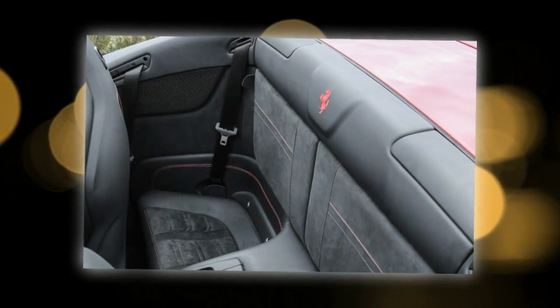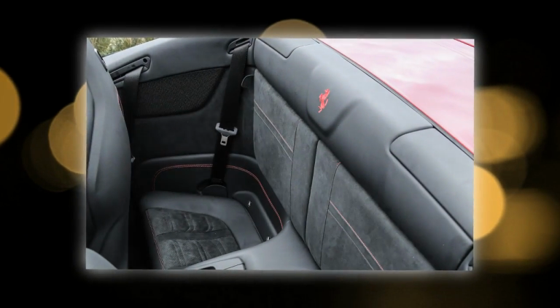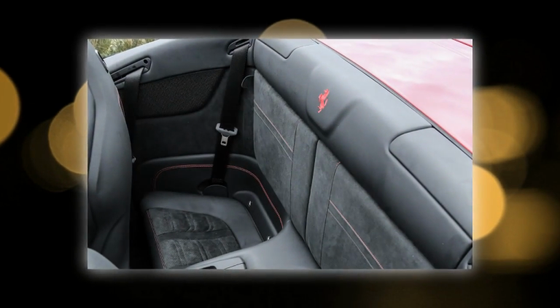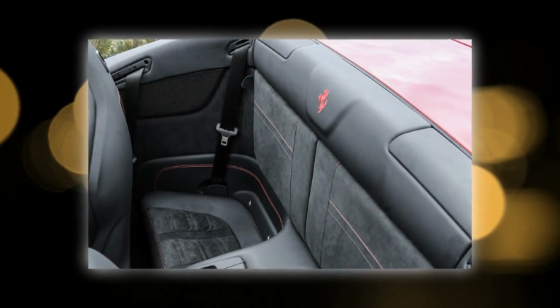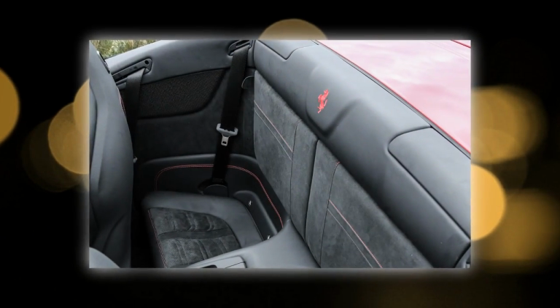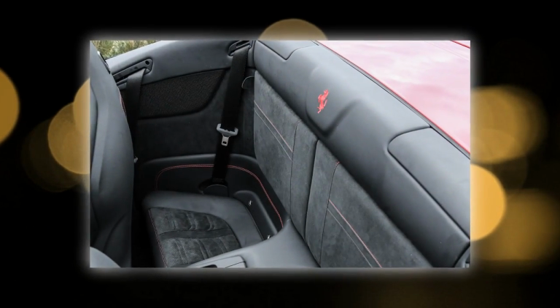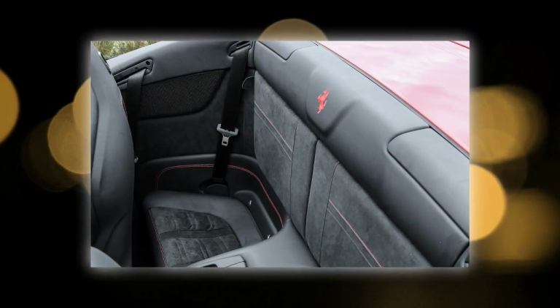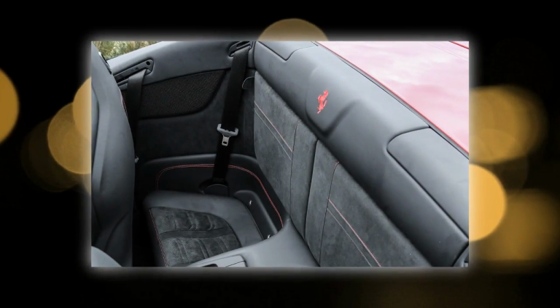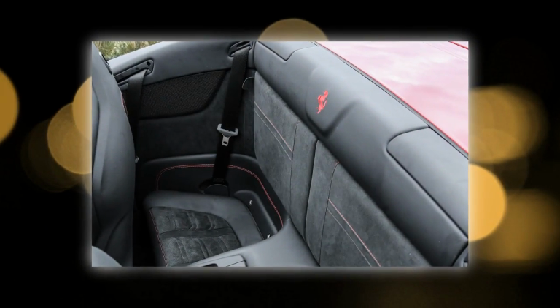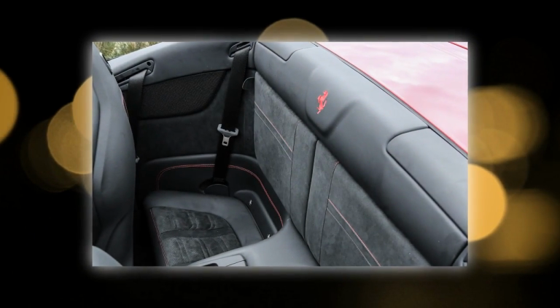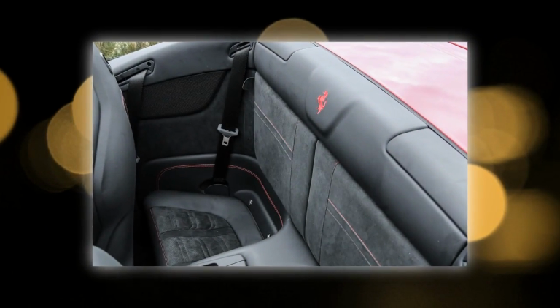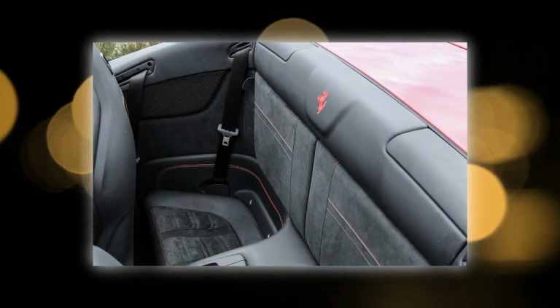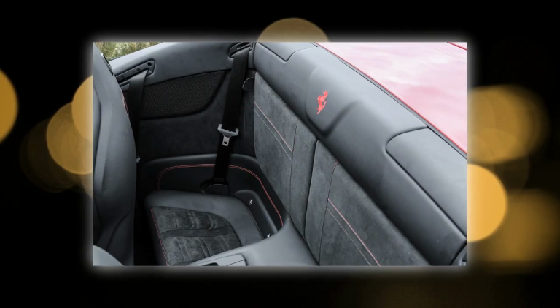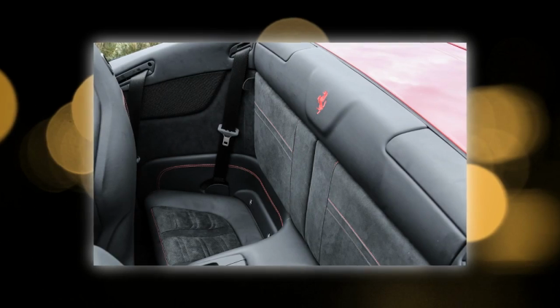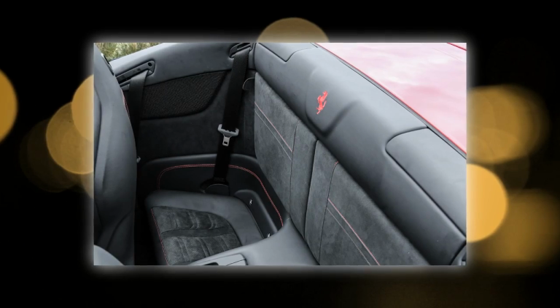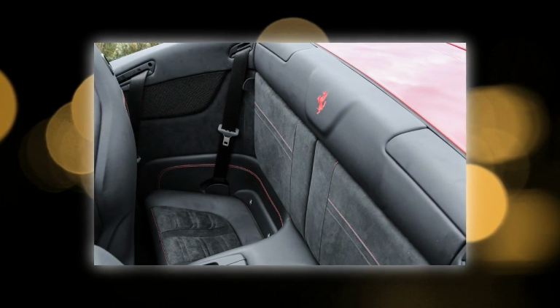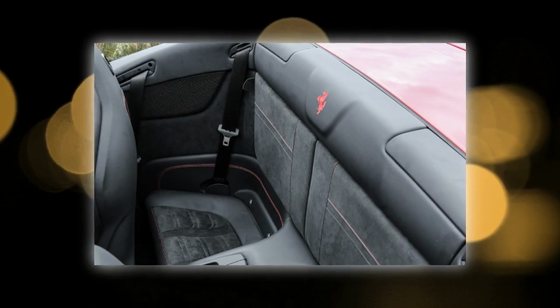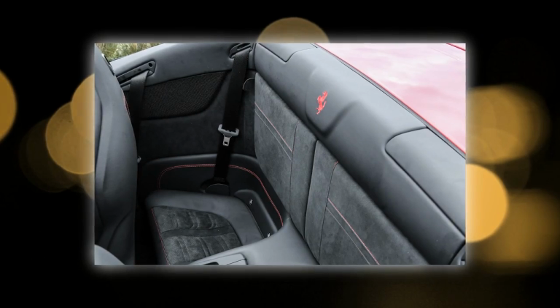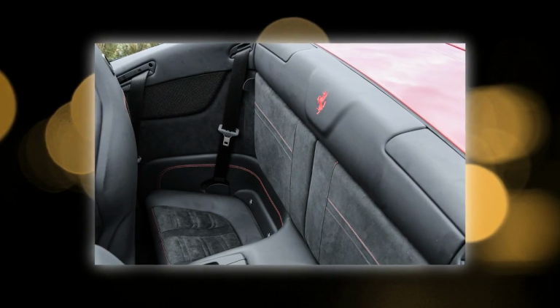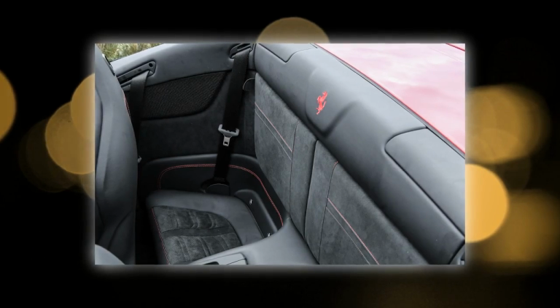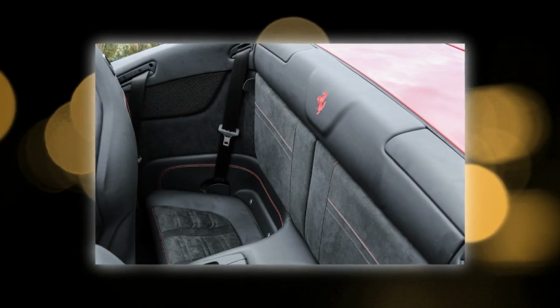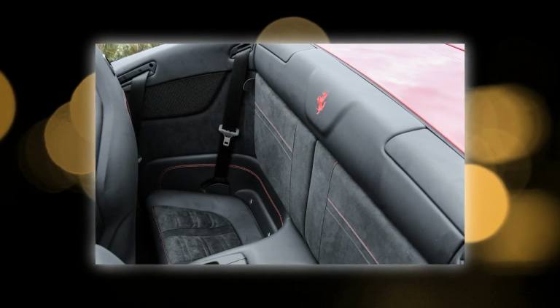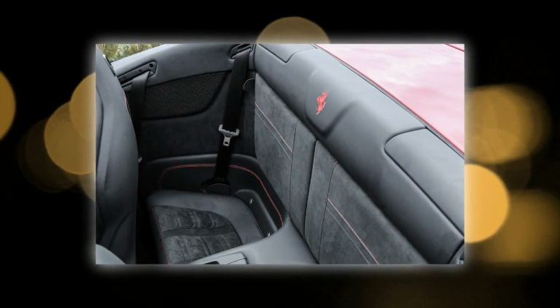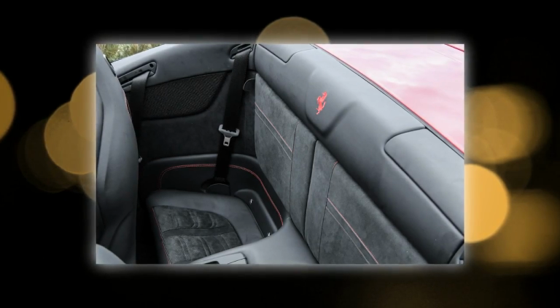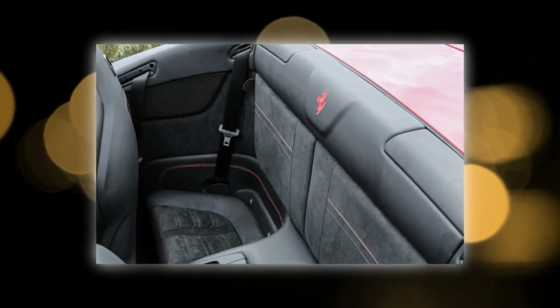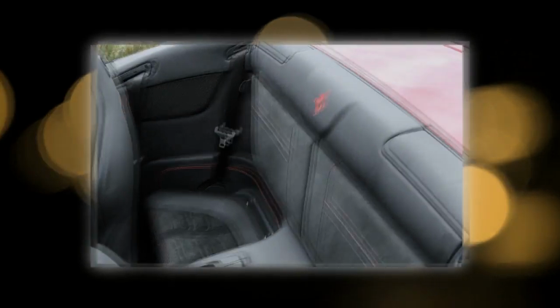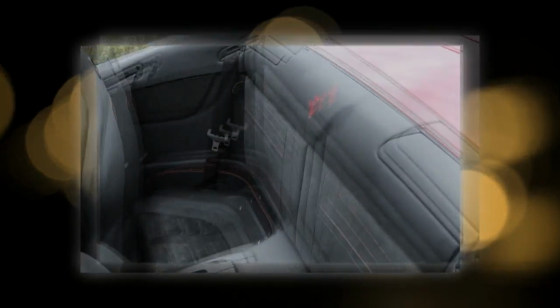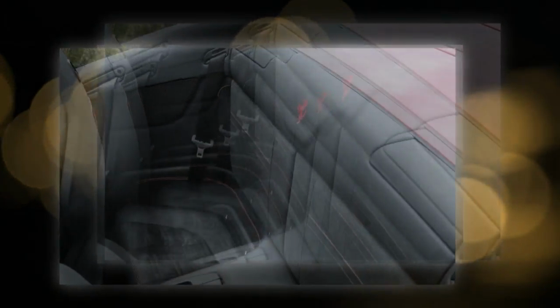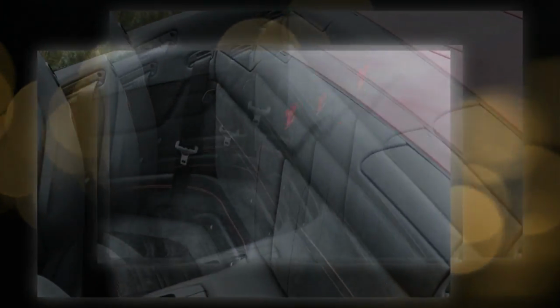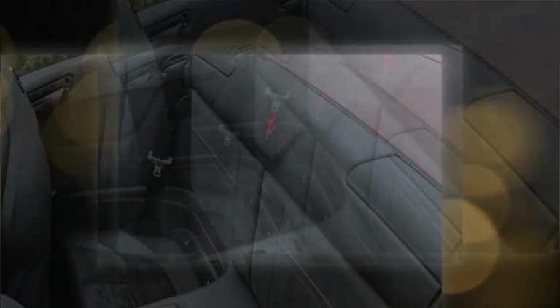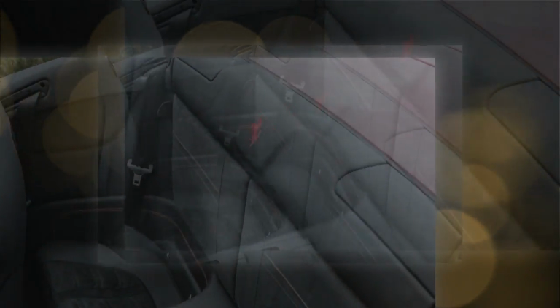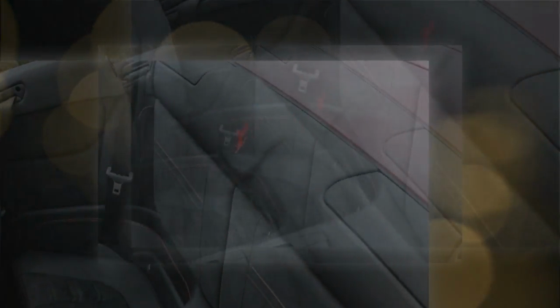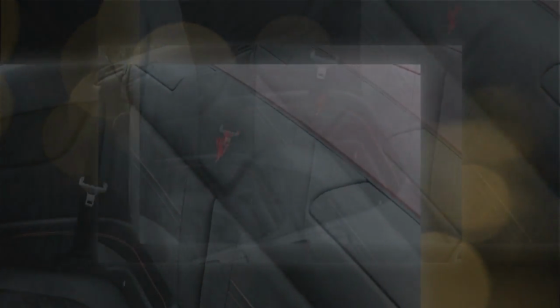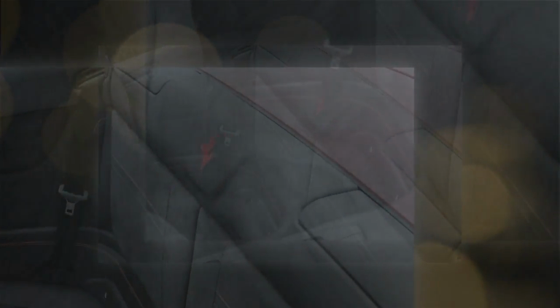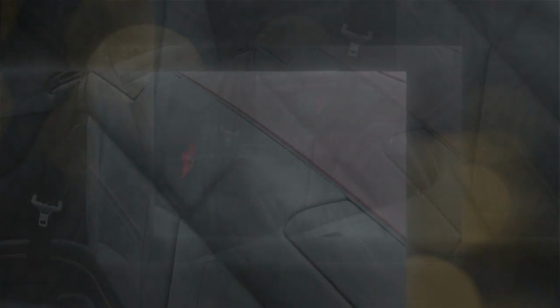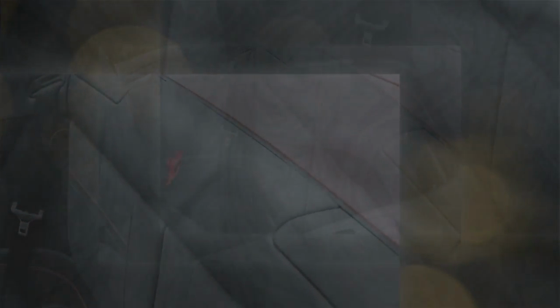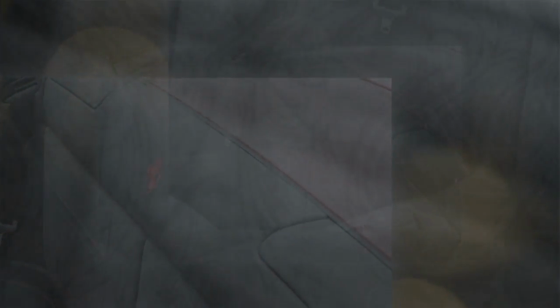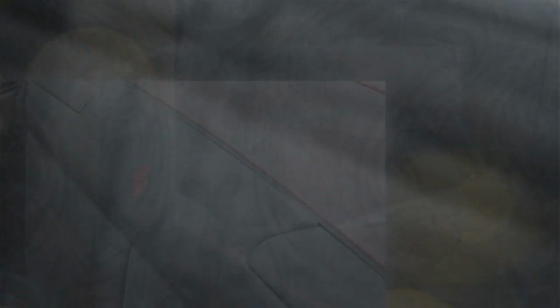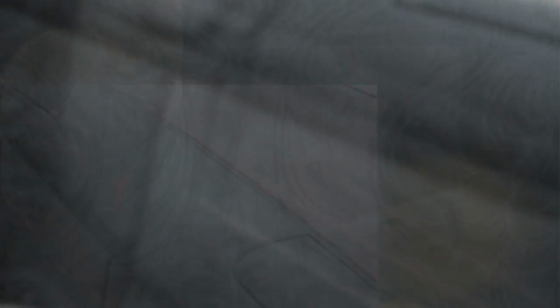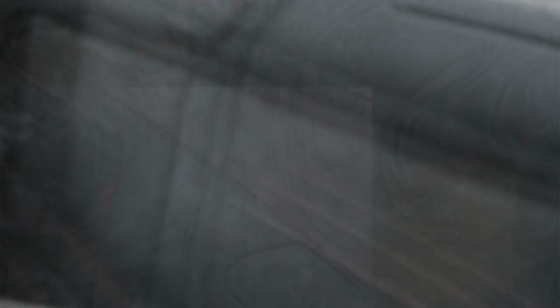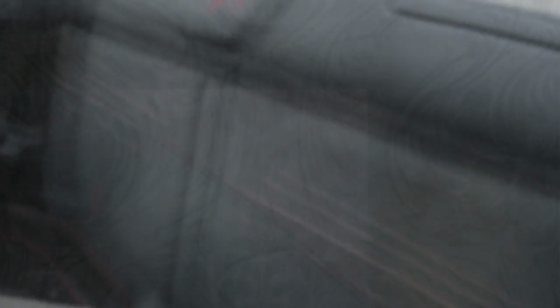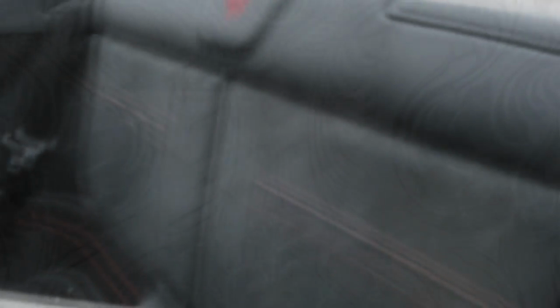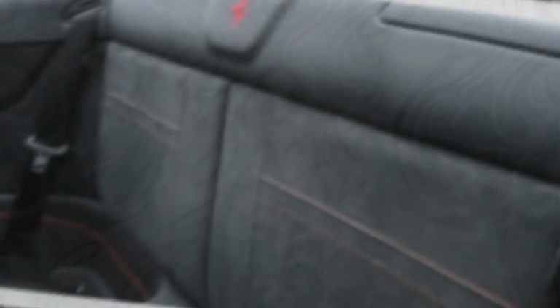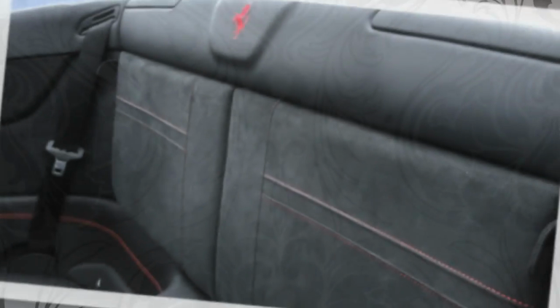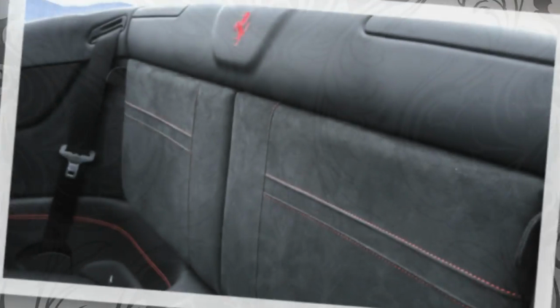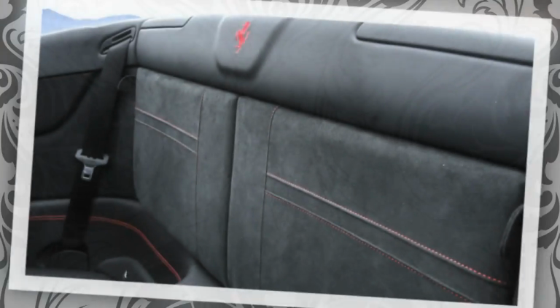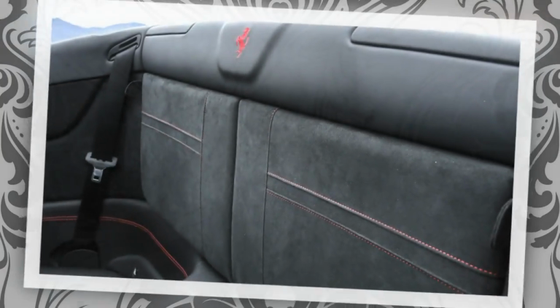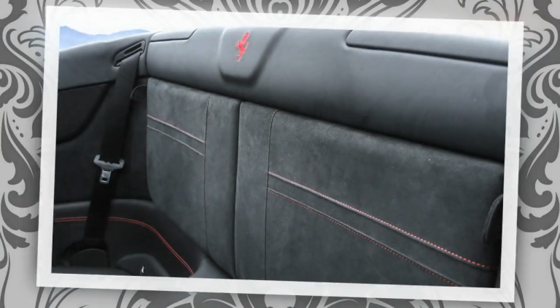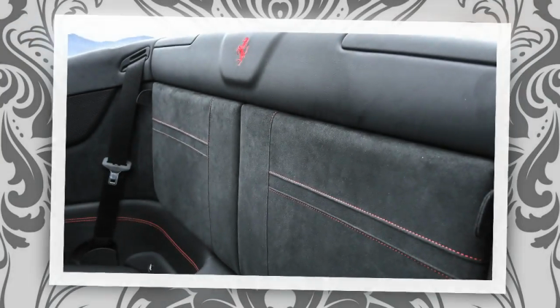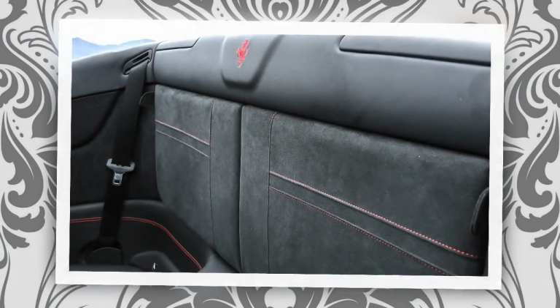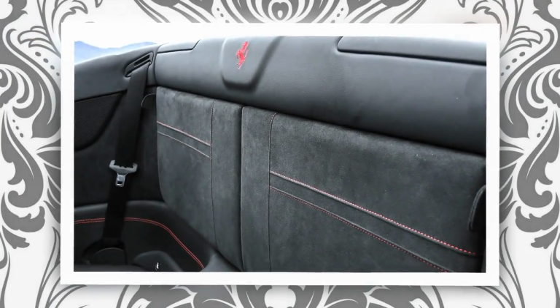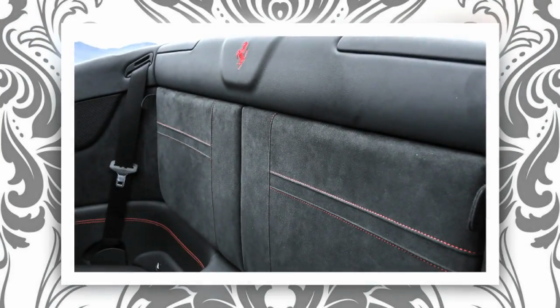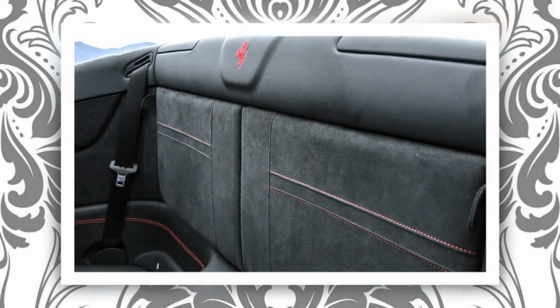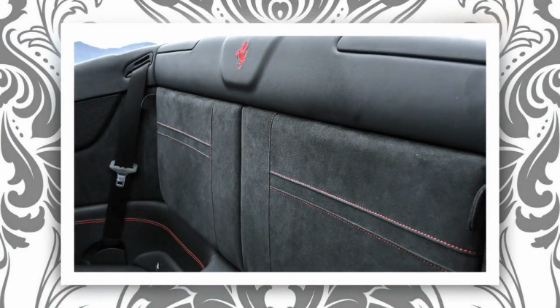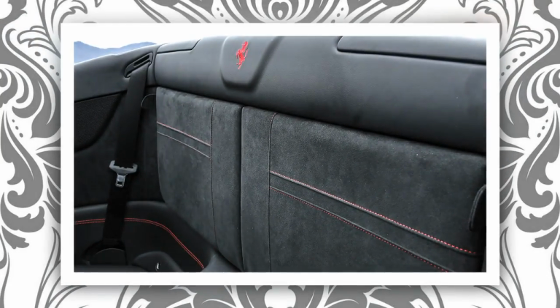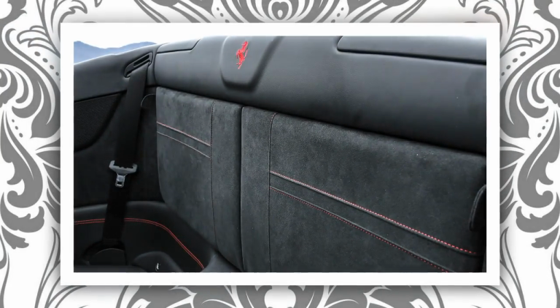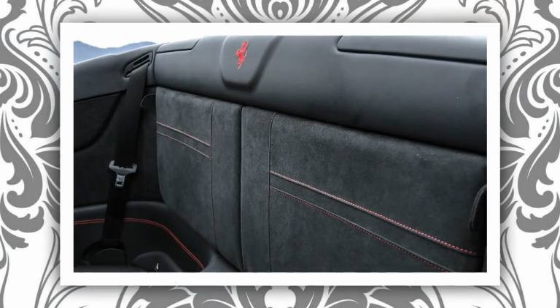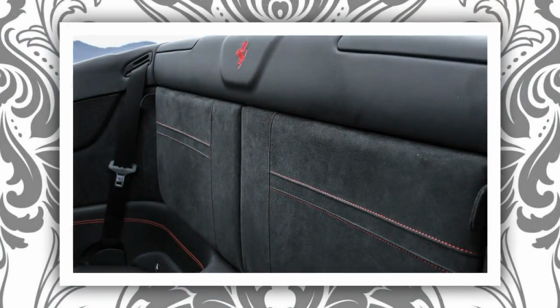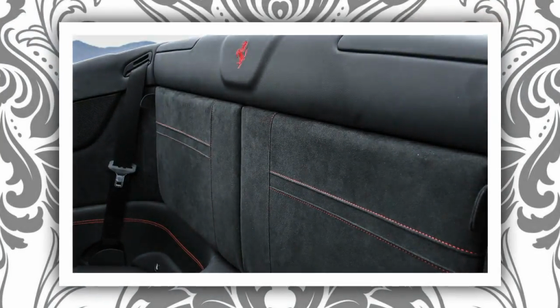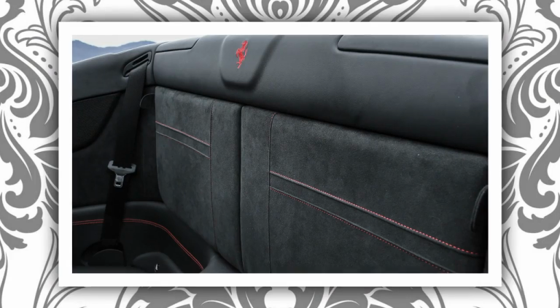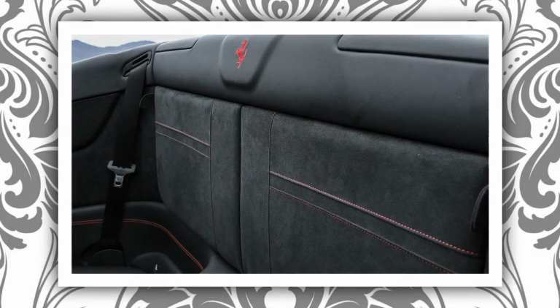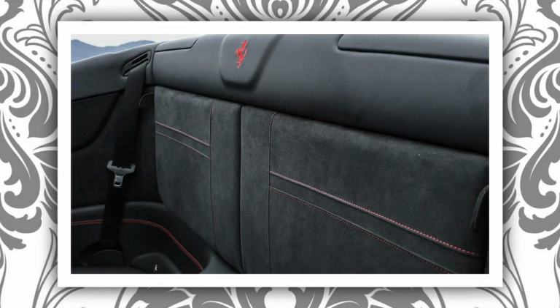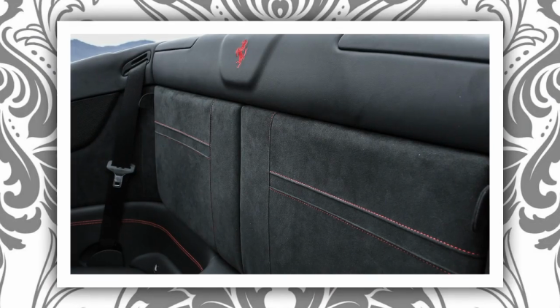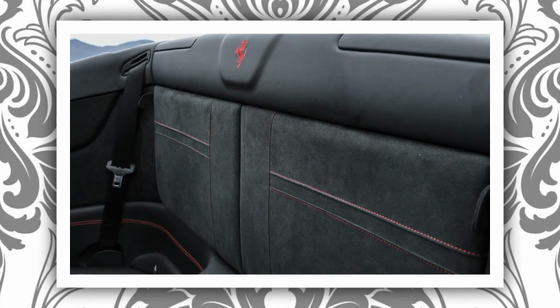Inside, there's a dash plaque, while on the outside the grille and rear lower valence are rendered in accent colour grey to give the car a more purposeful appearance.